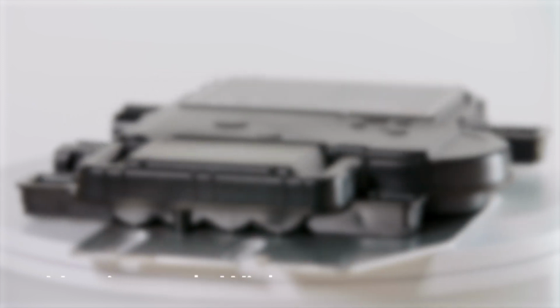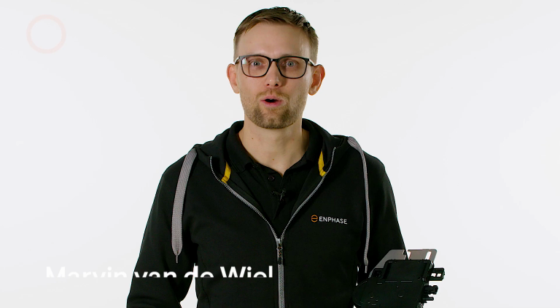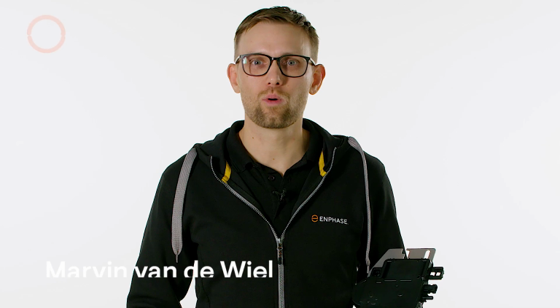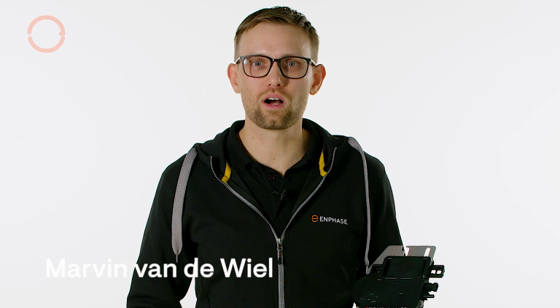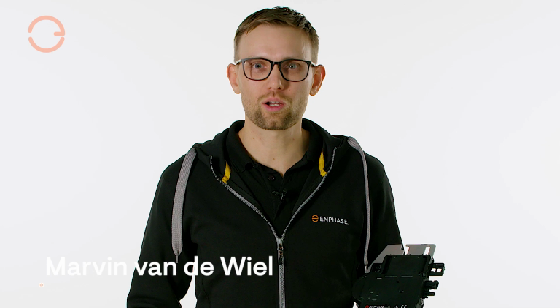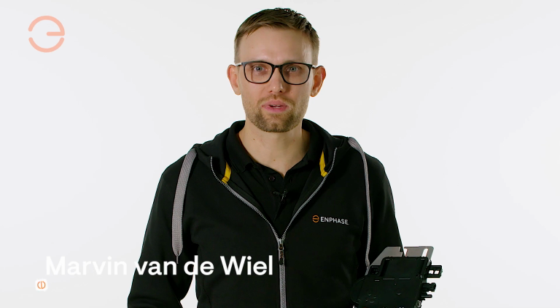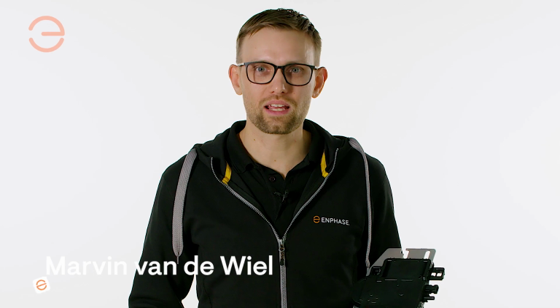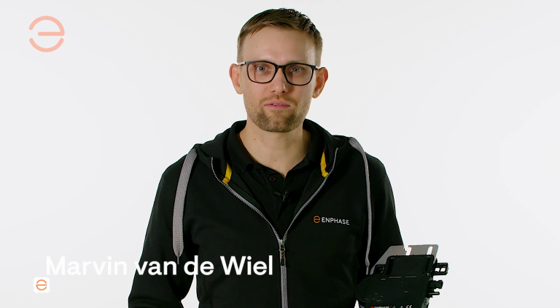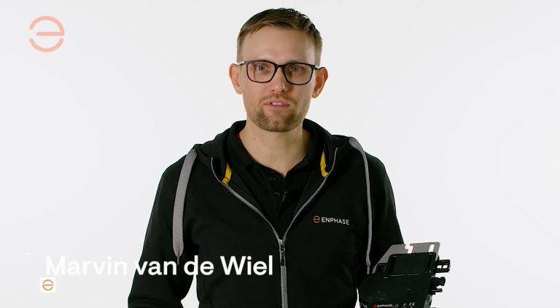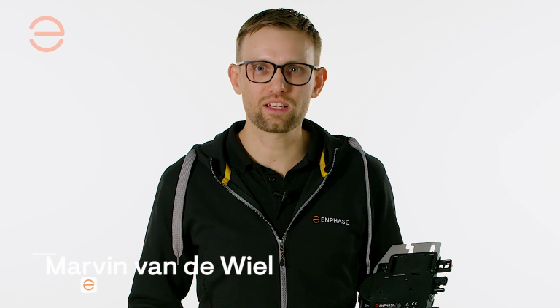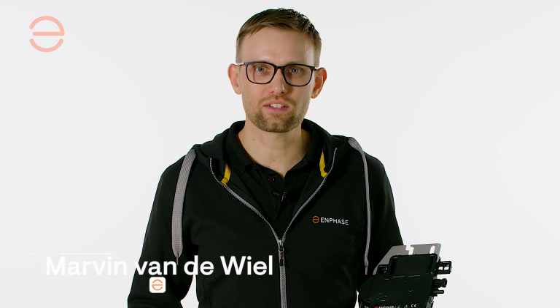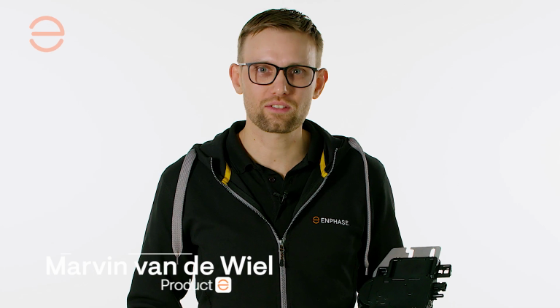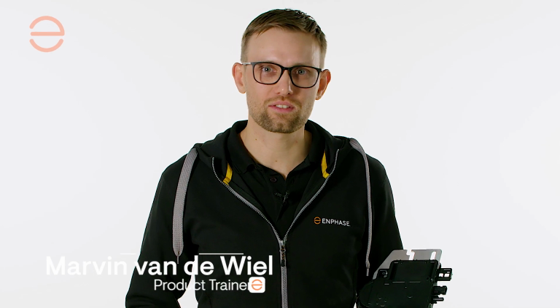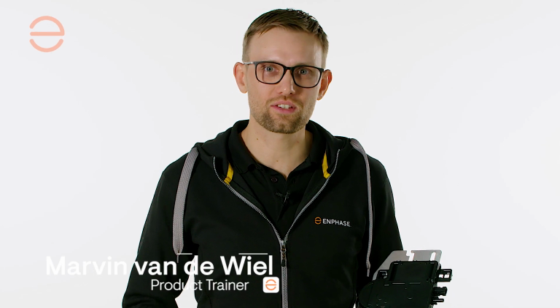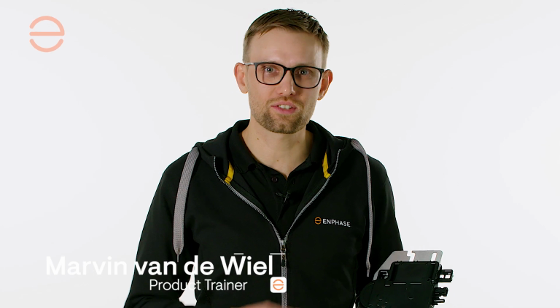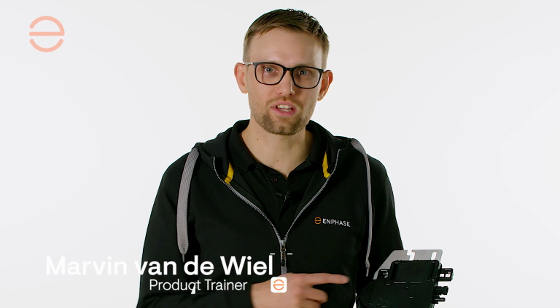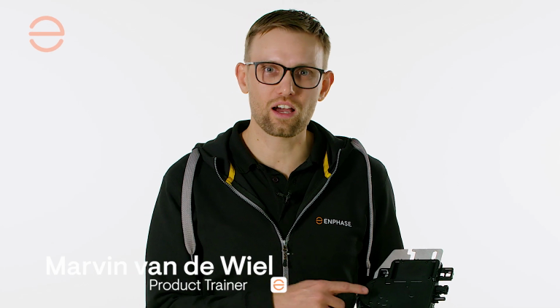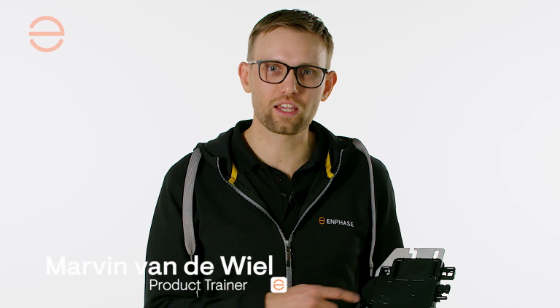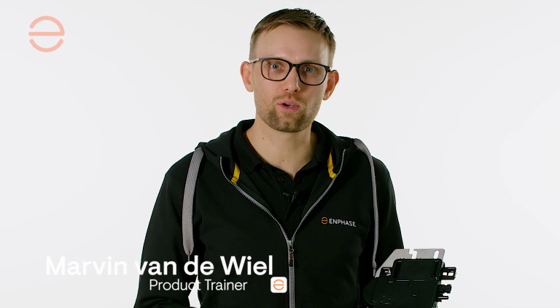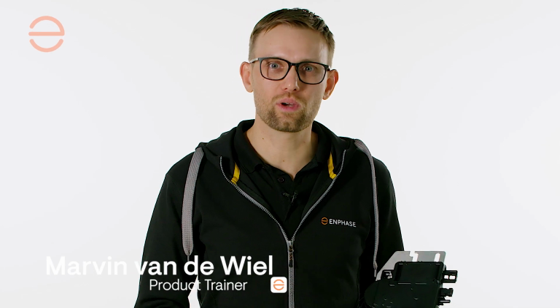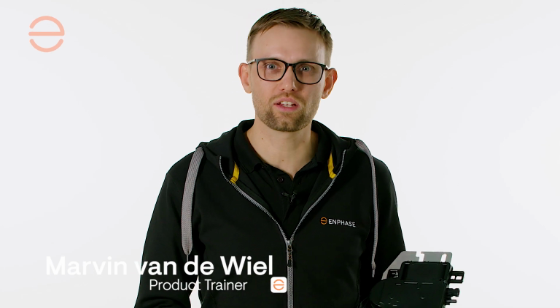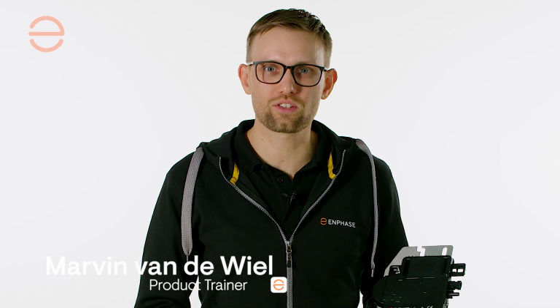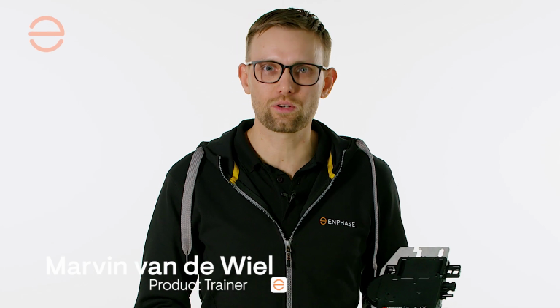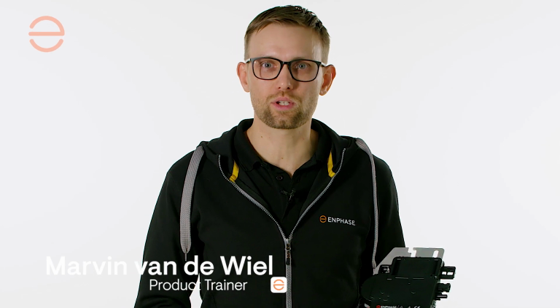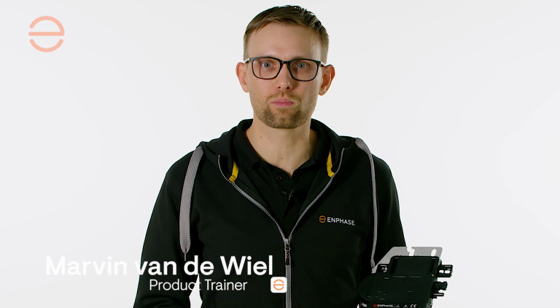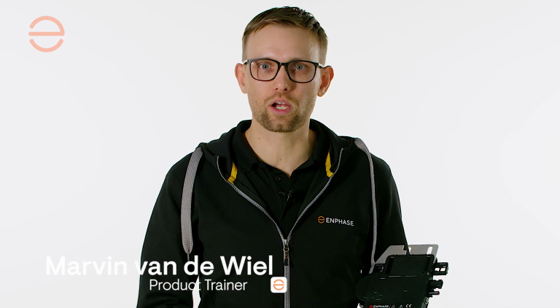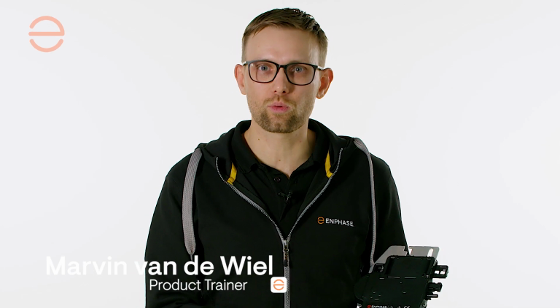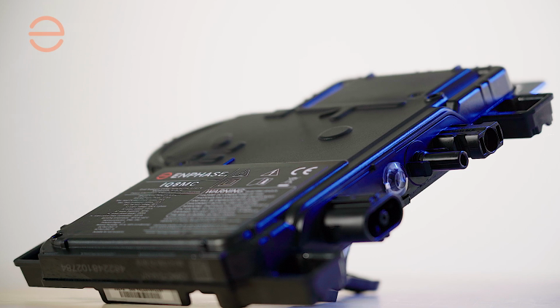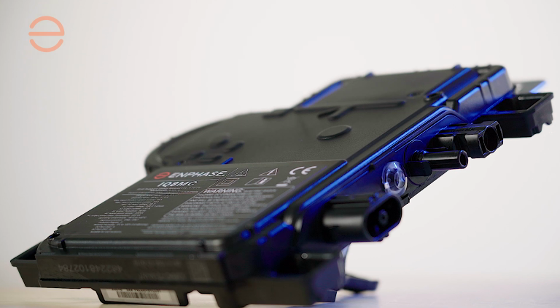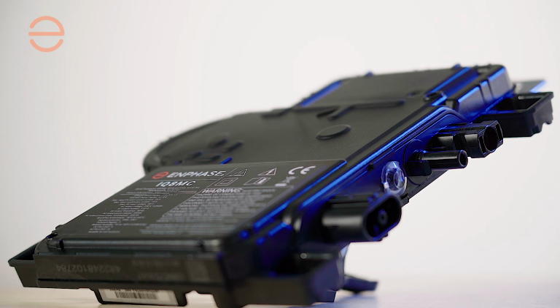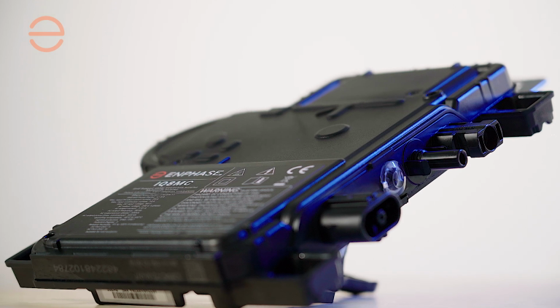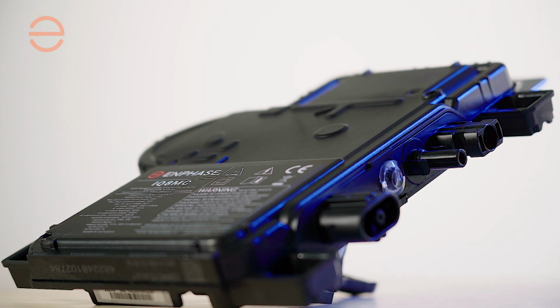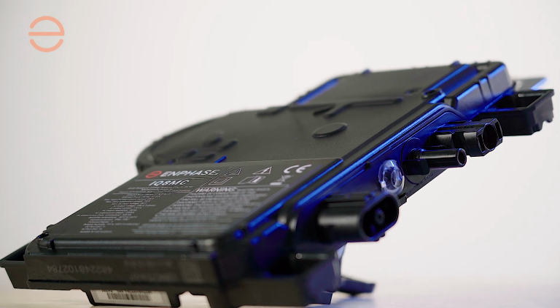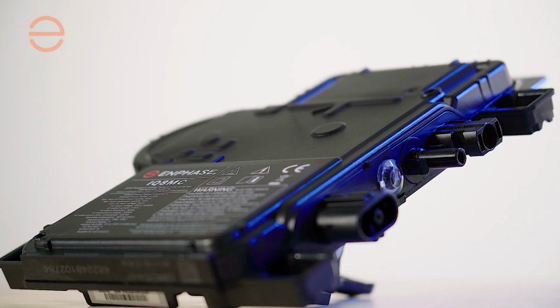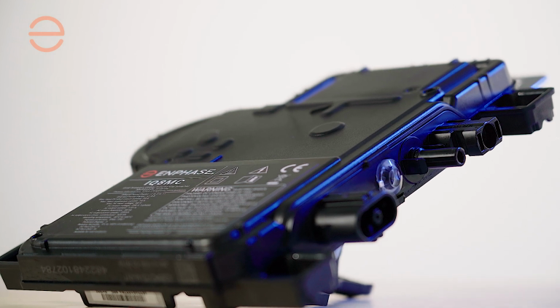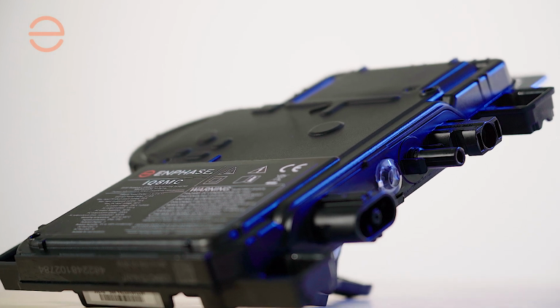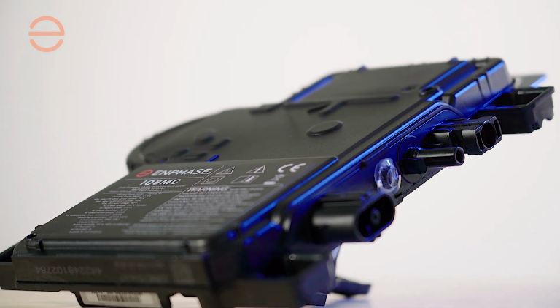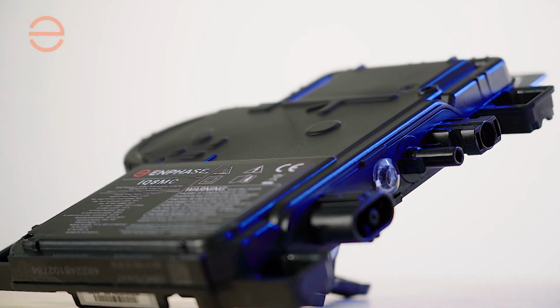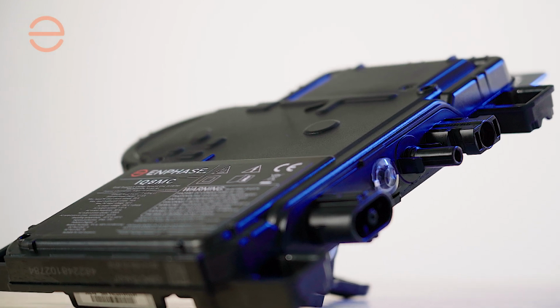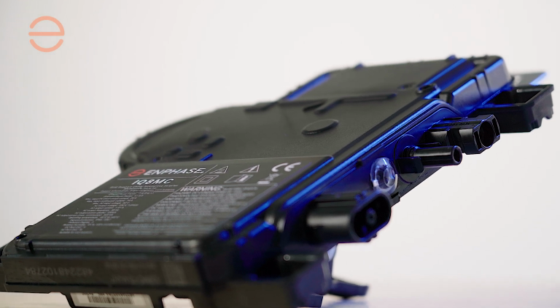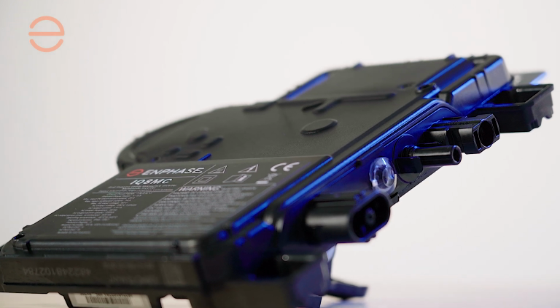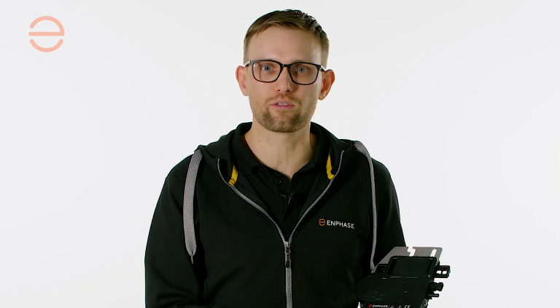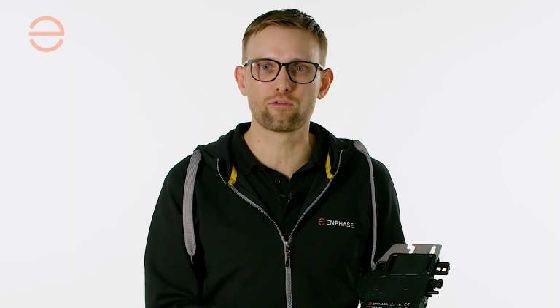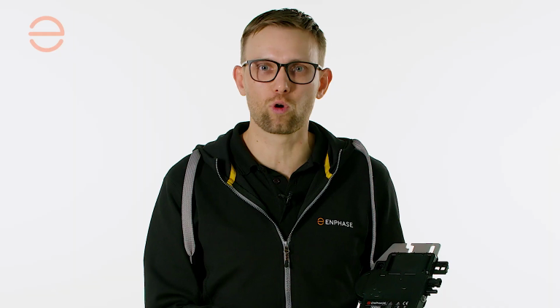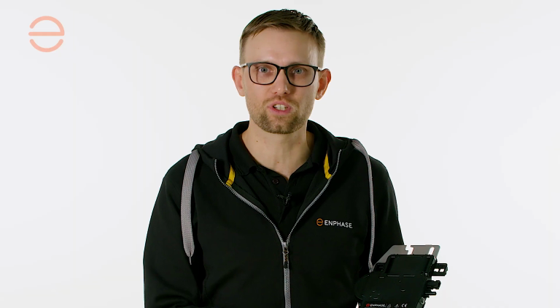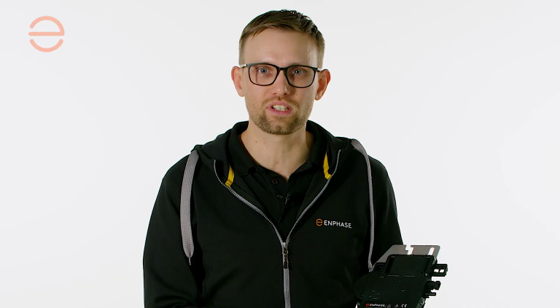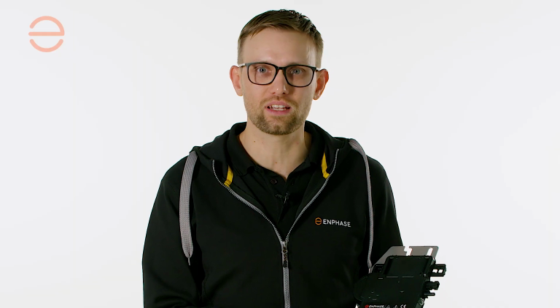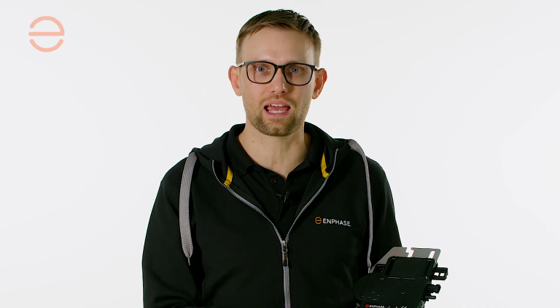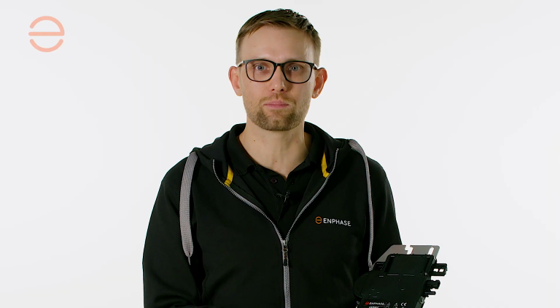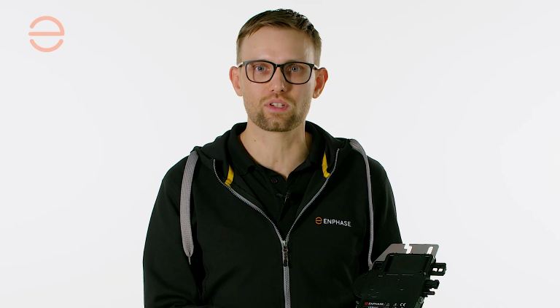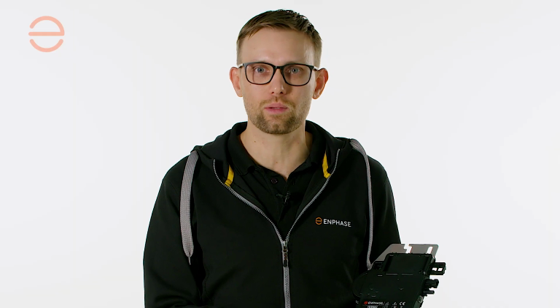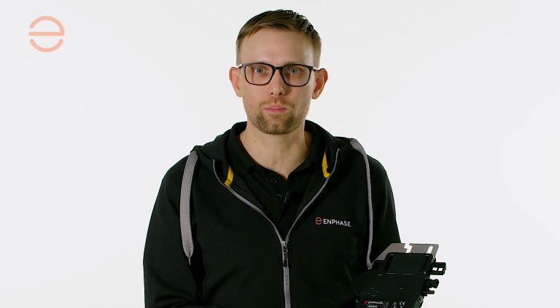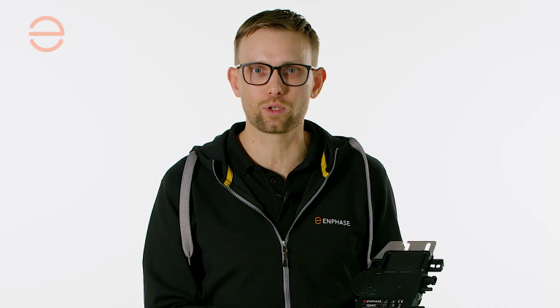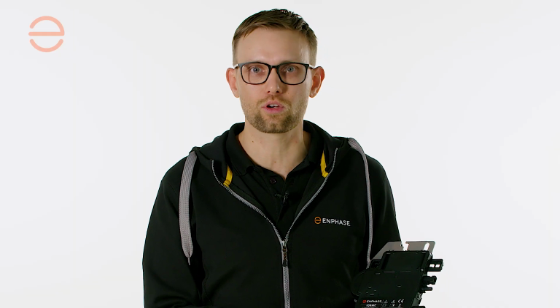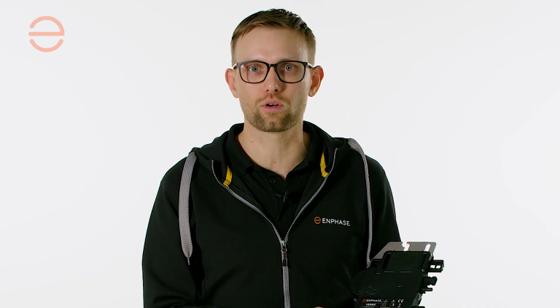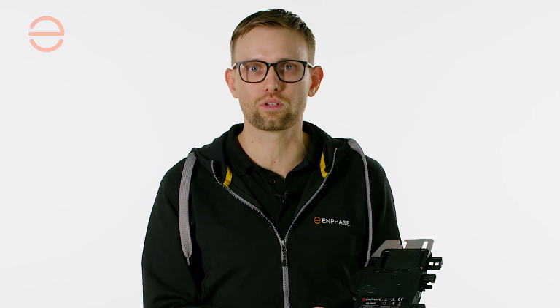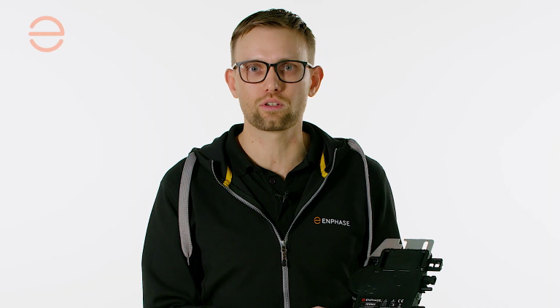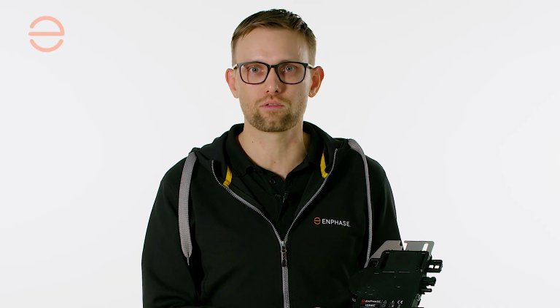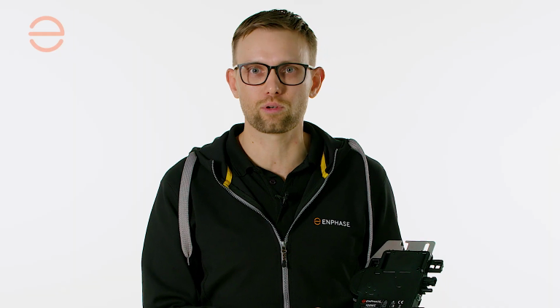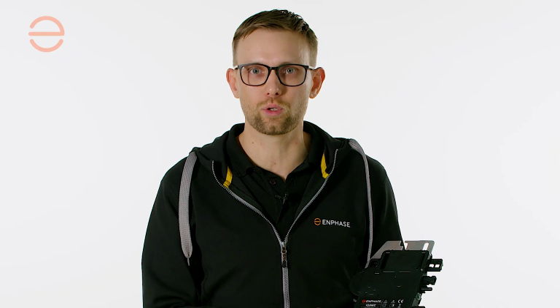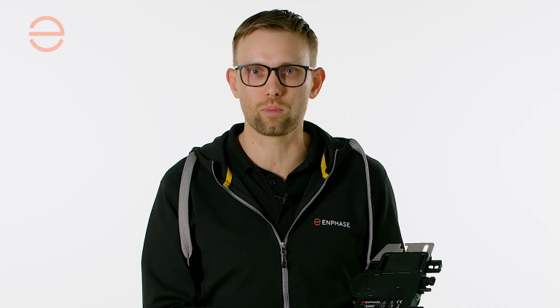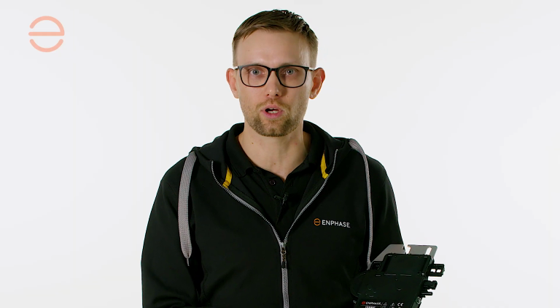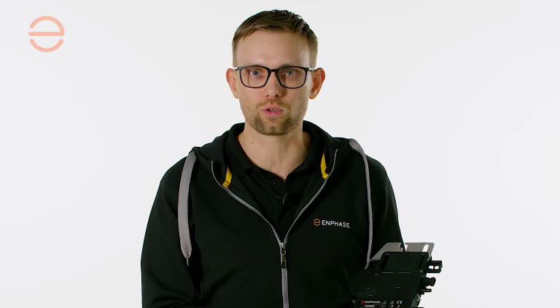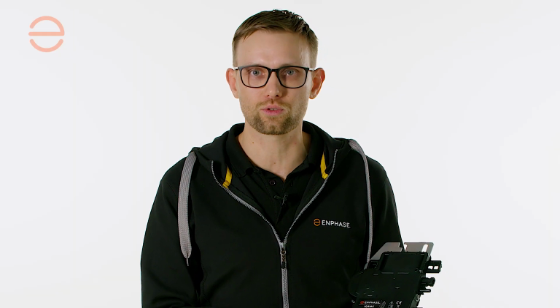Welcome at Enphase. This is the IQ8 series microinverter, and it supports up to 14 amps input current from your modules.